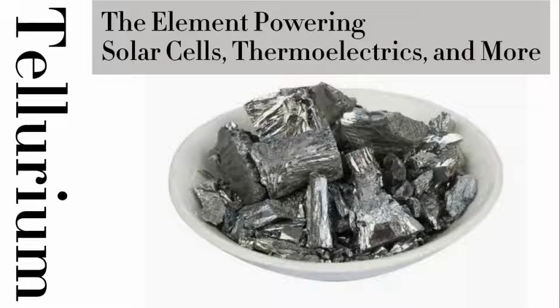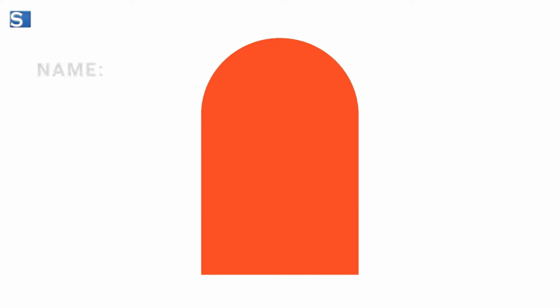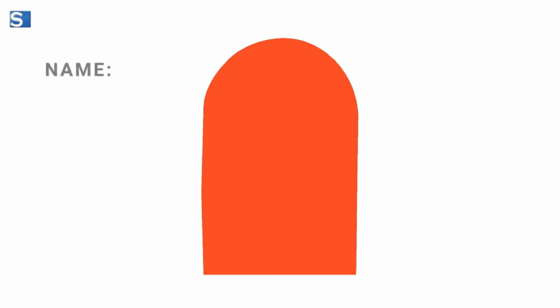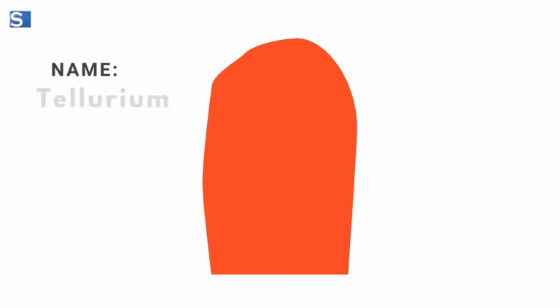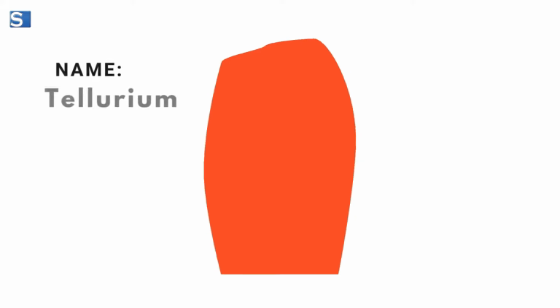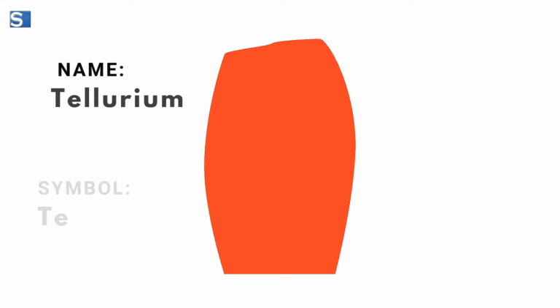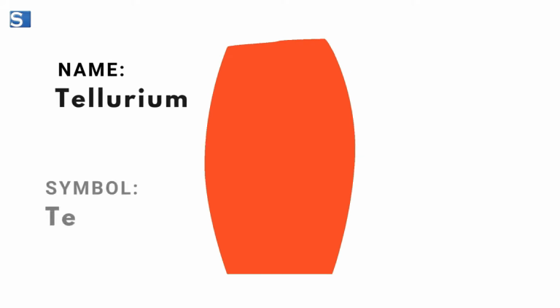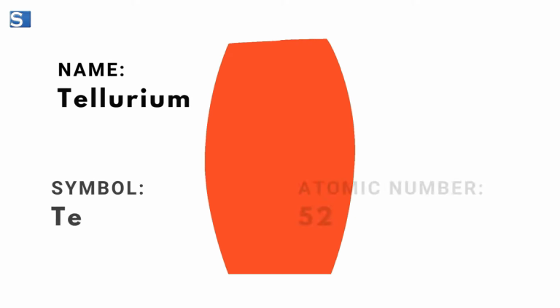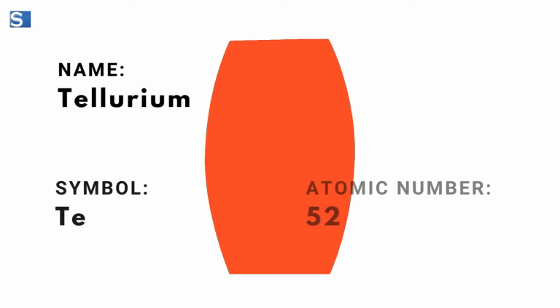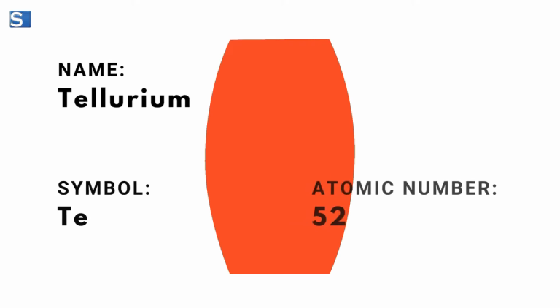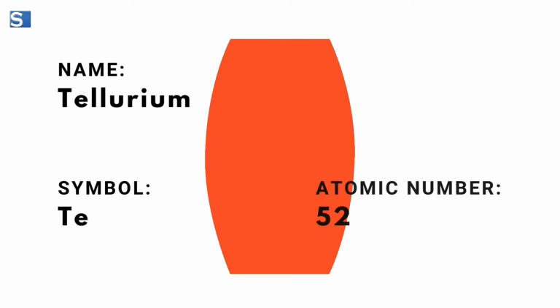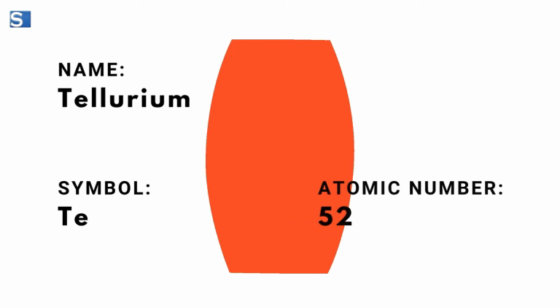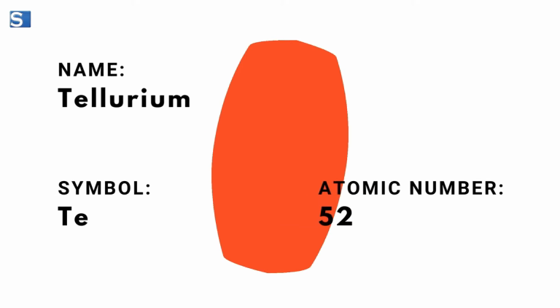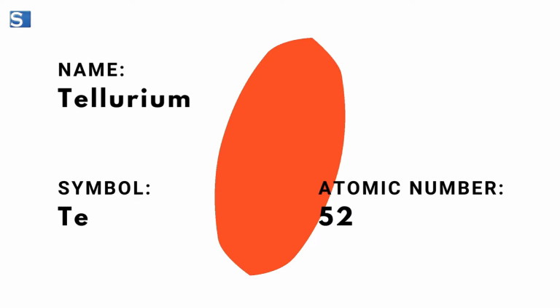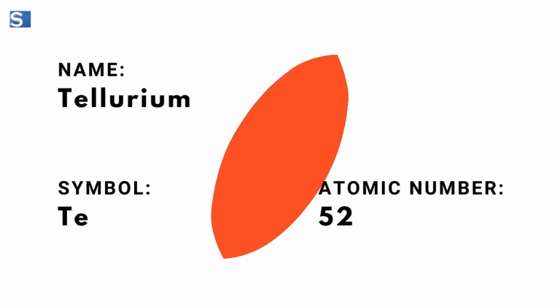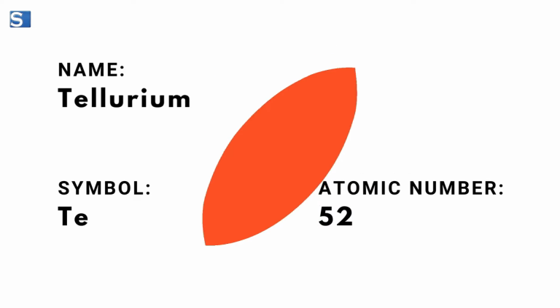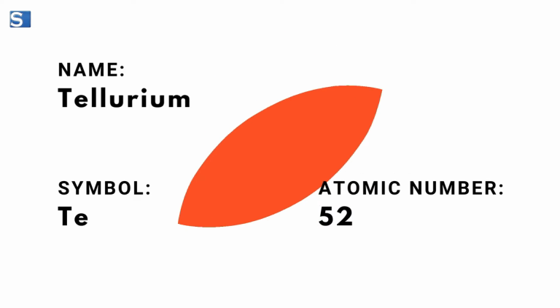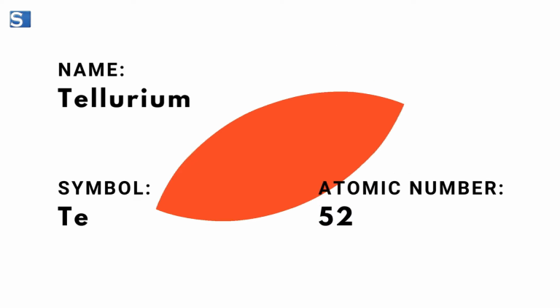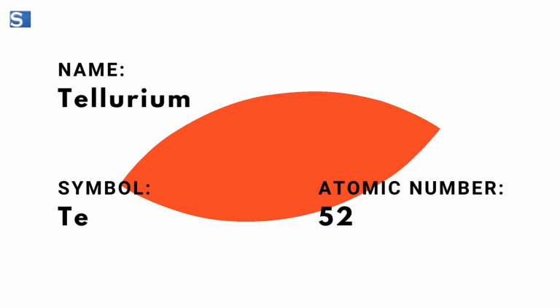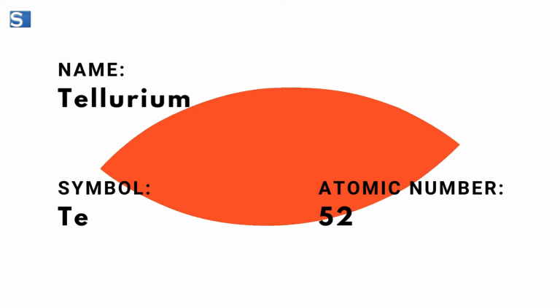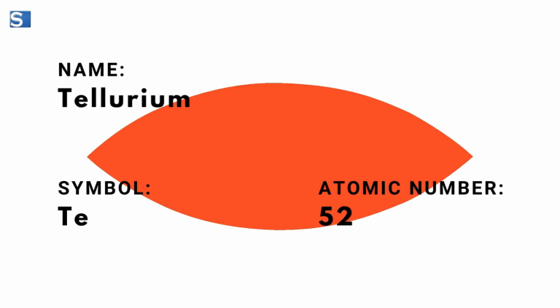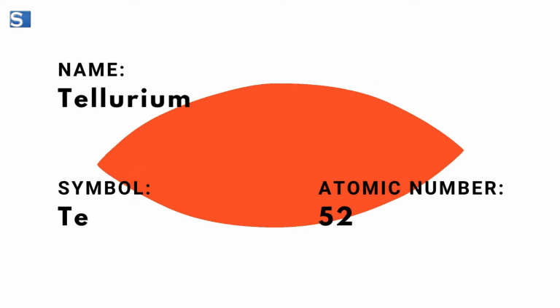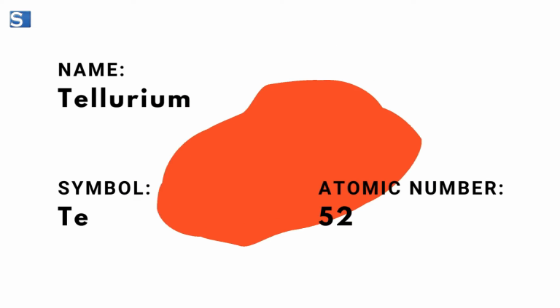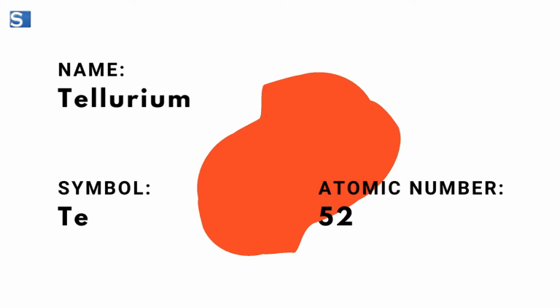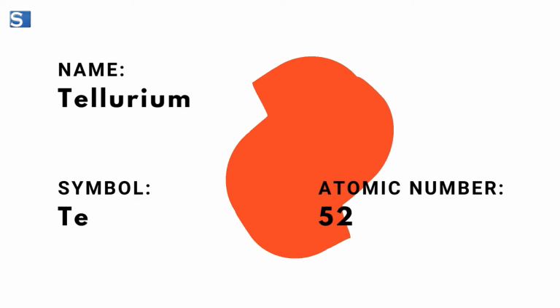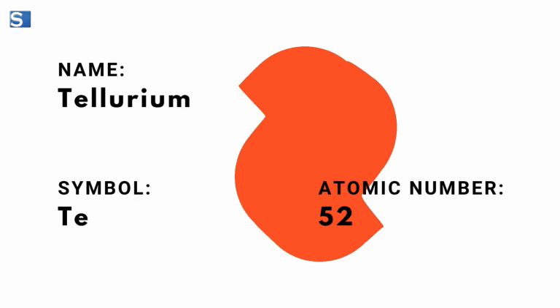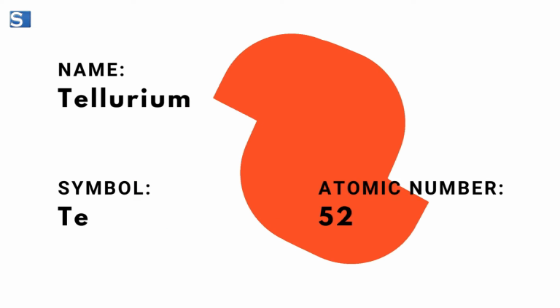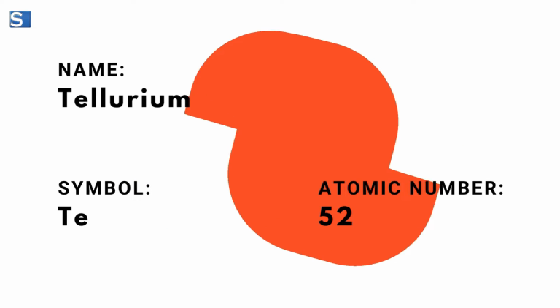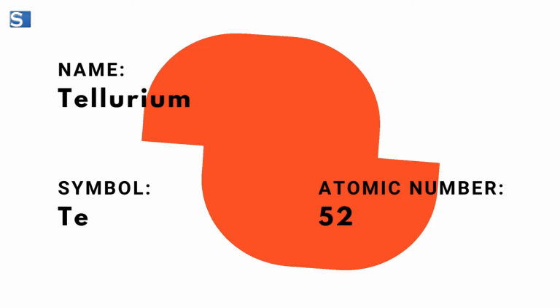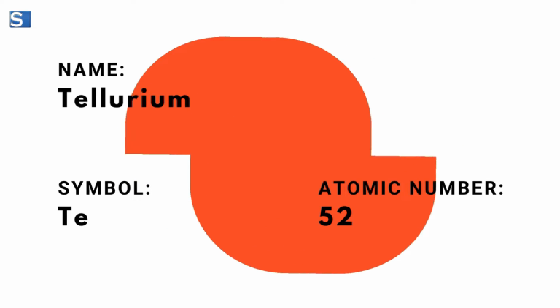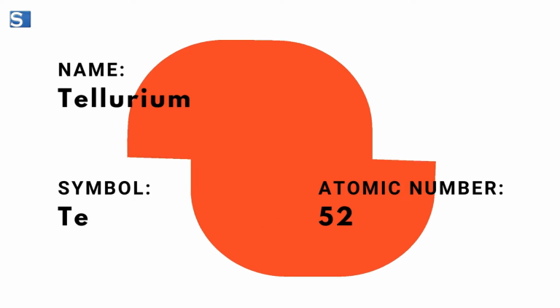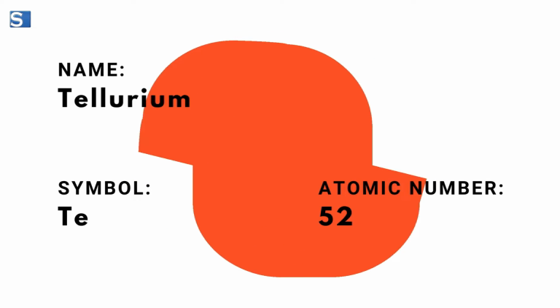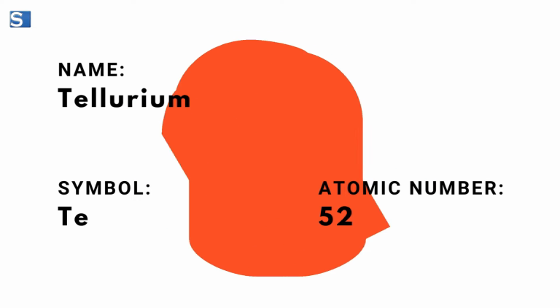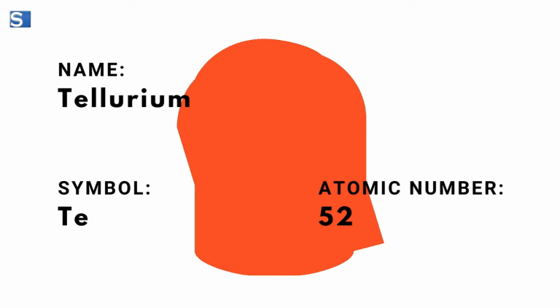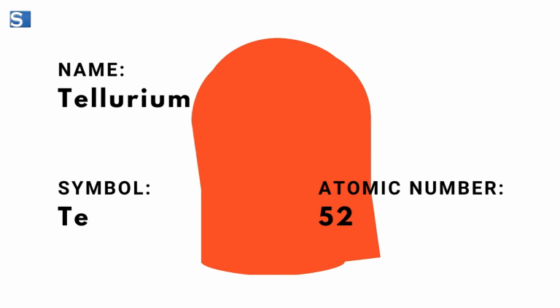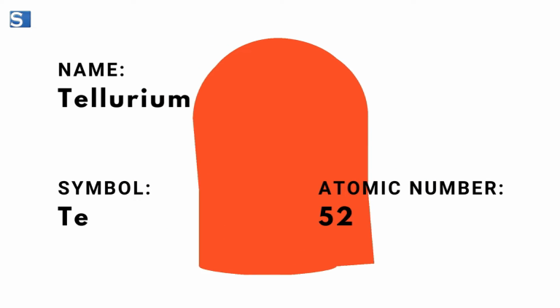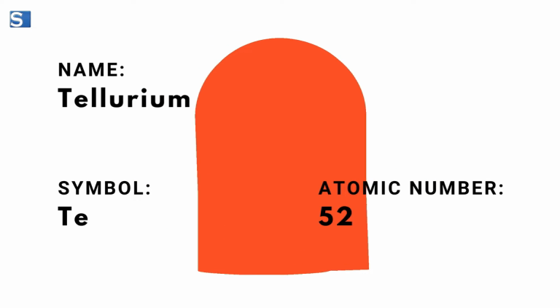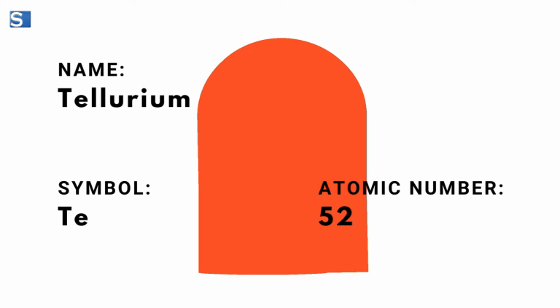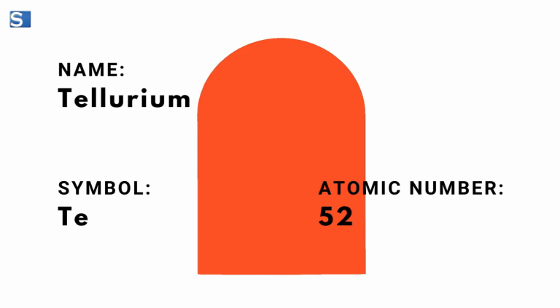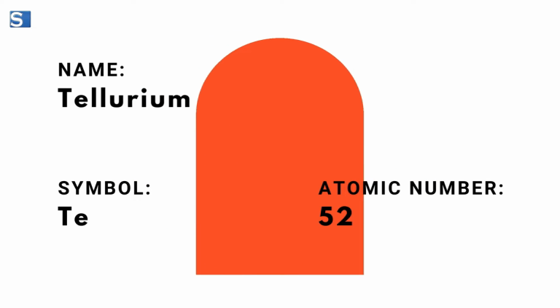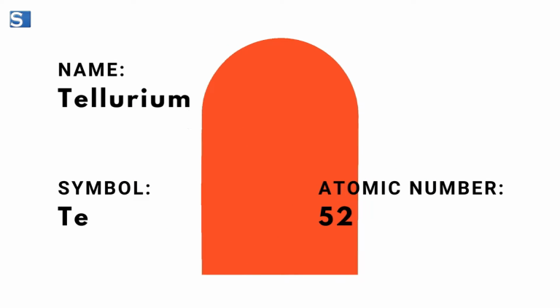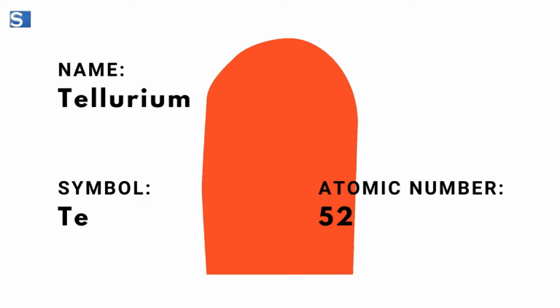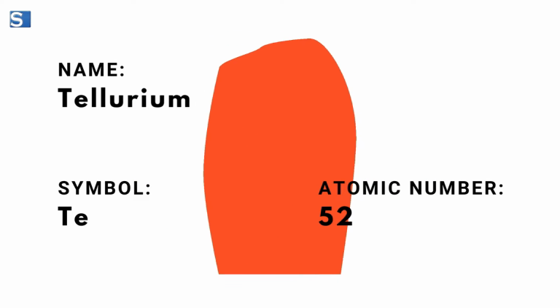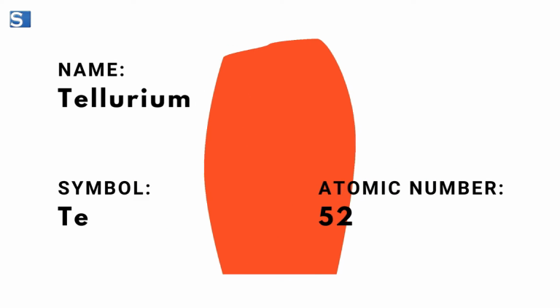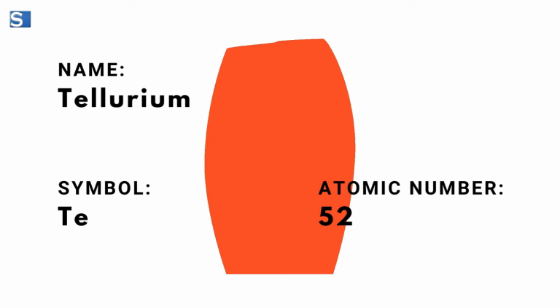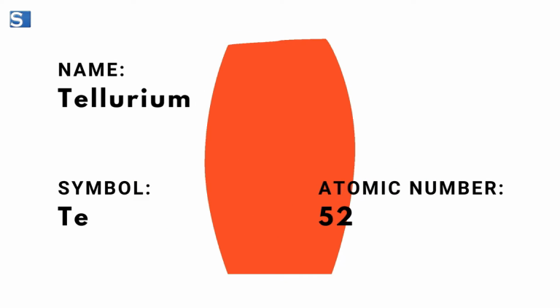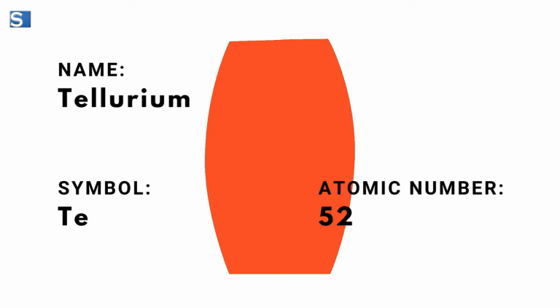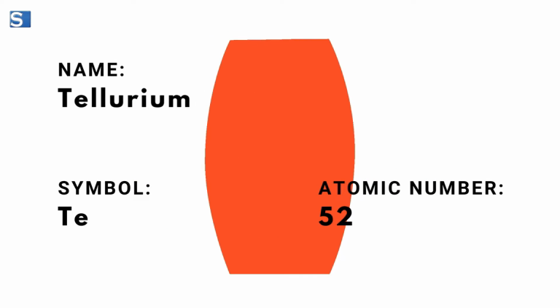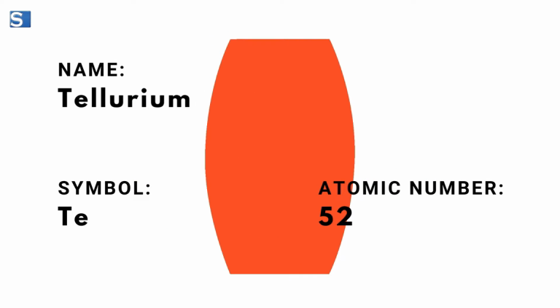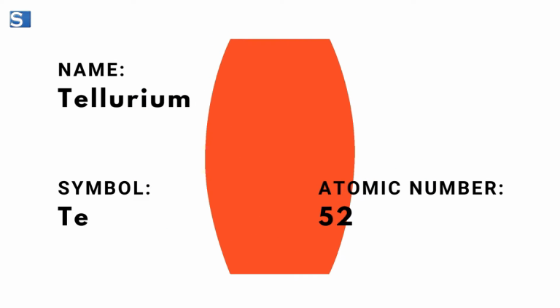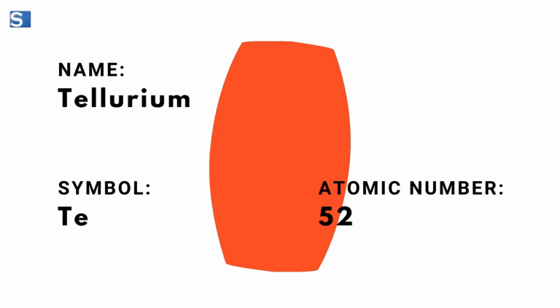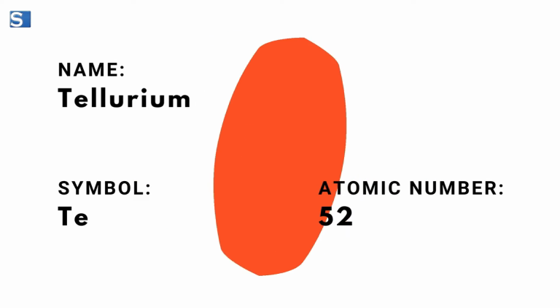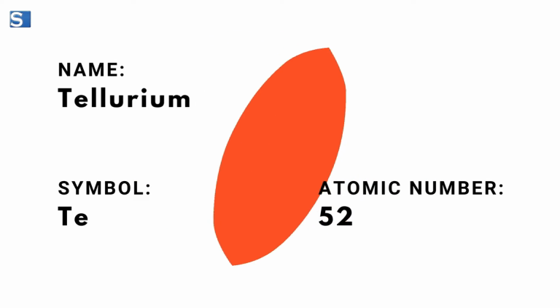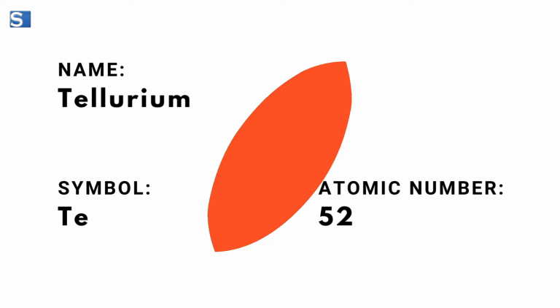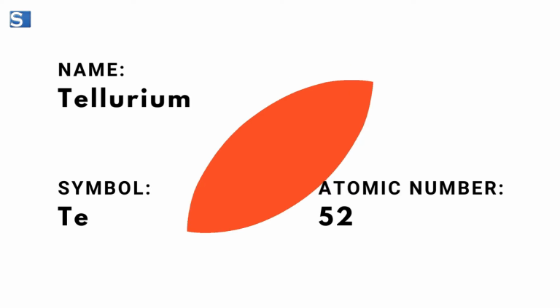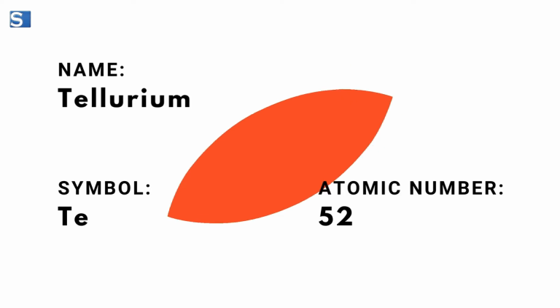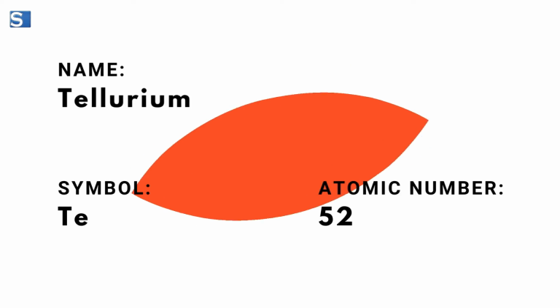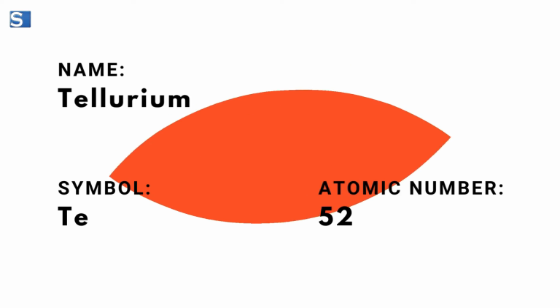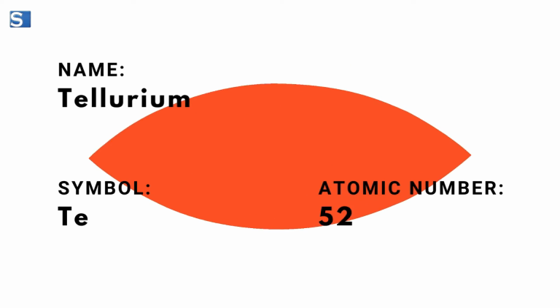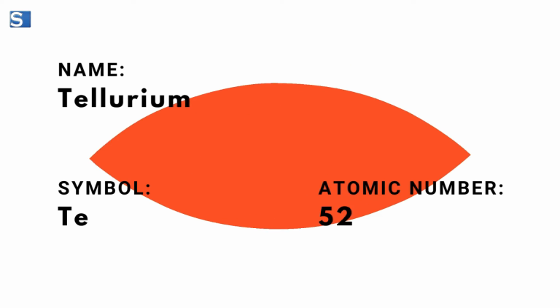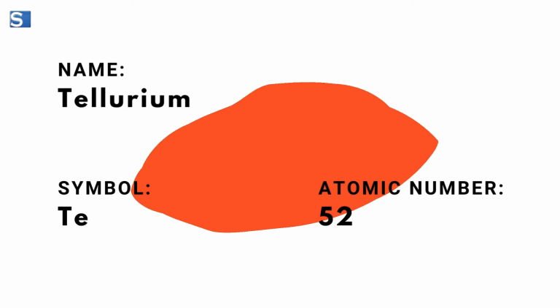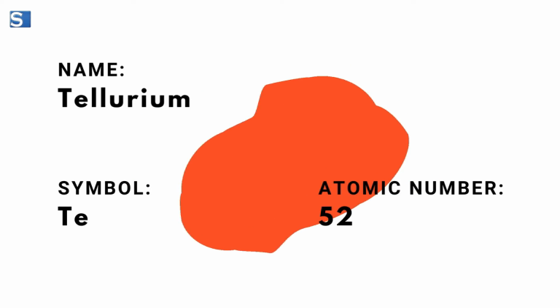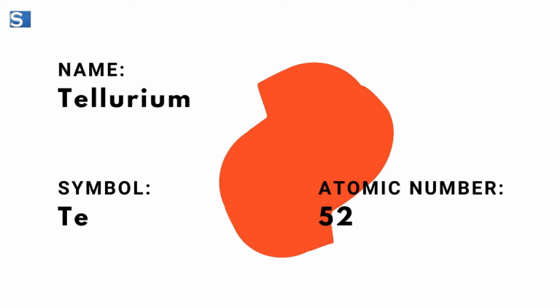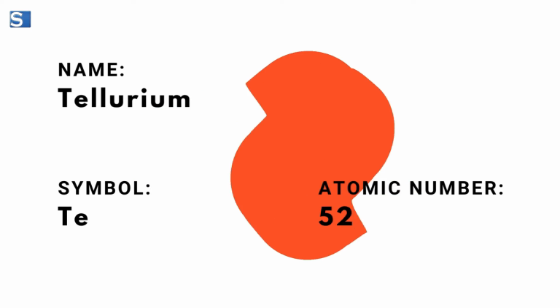Welcome to our video today, where we explore tellurium, the element with the symbol Te and atomic number 52.